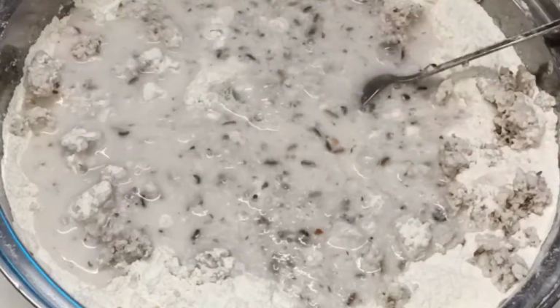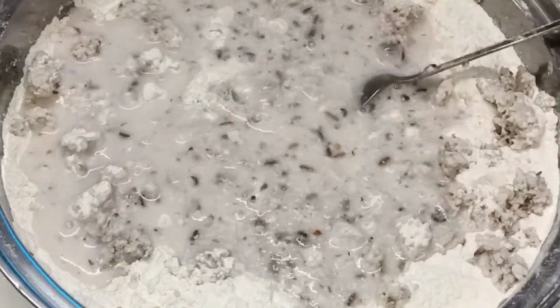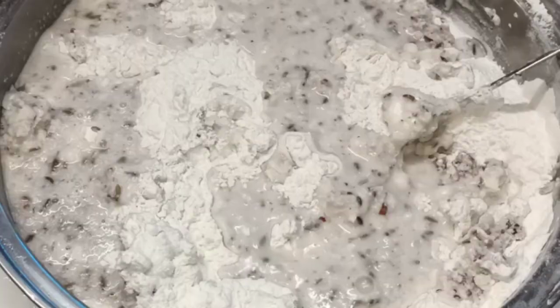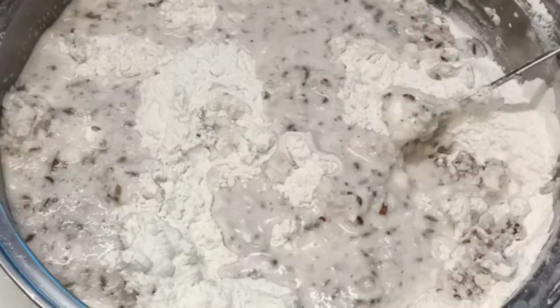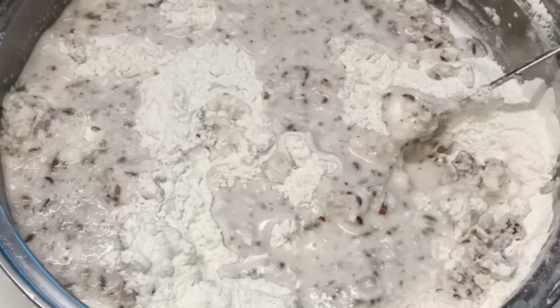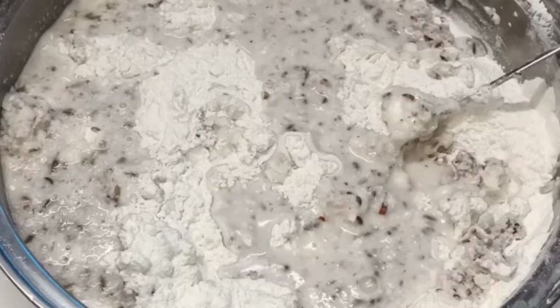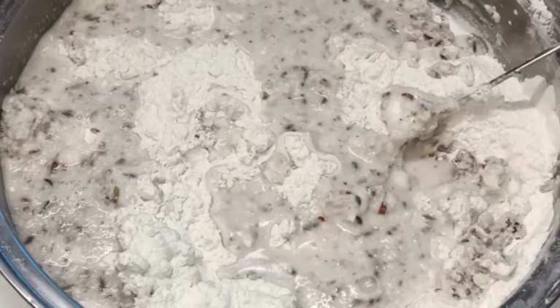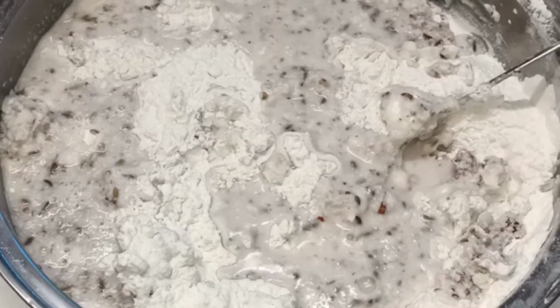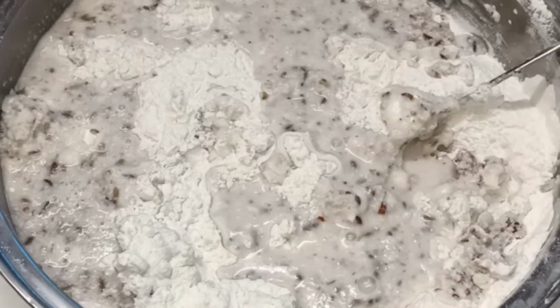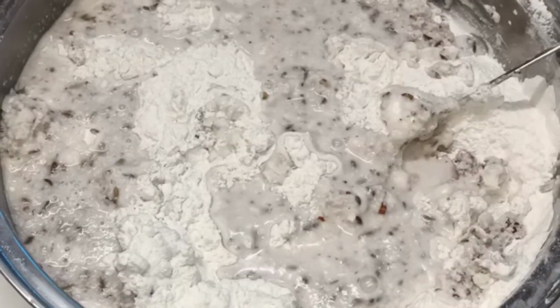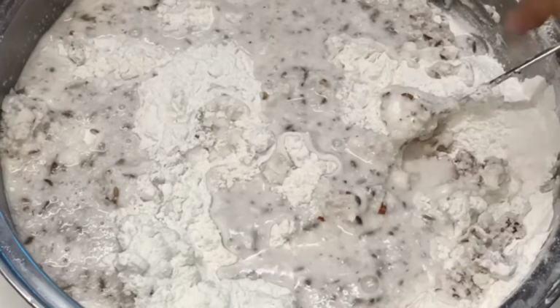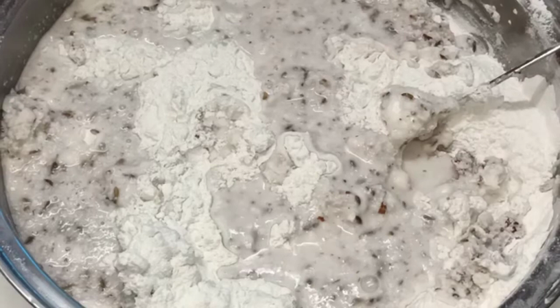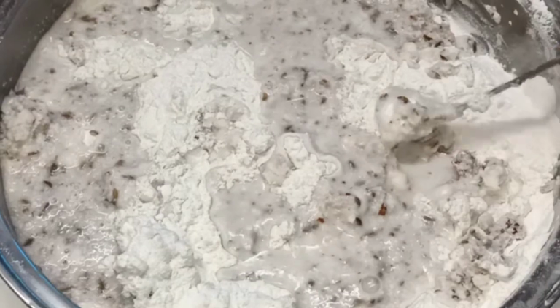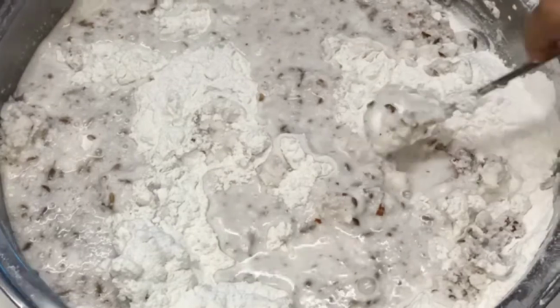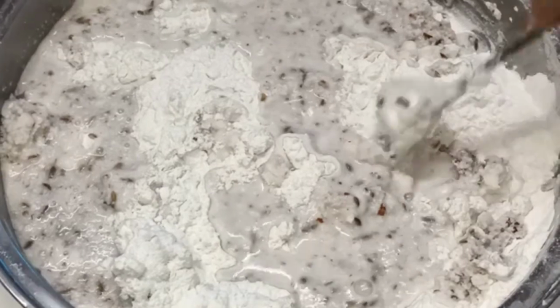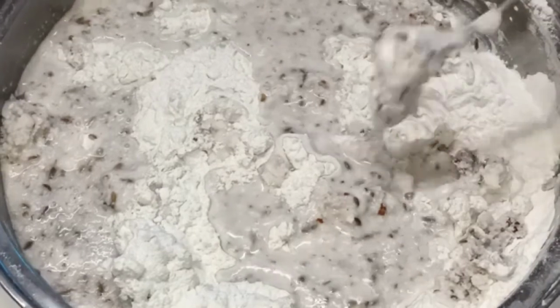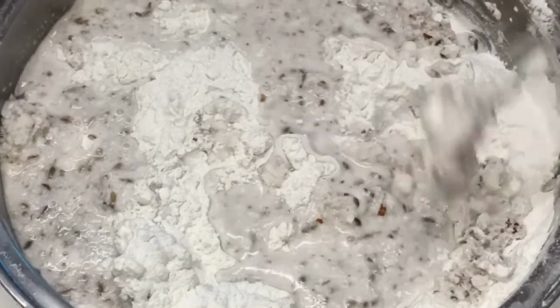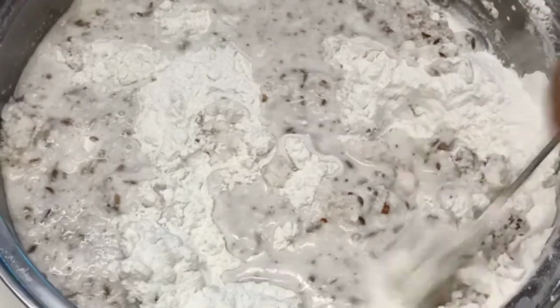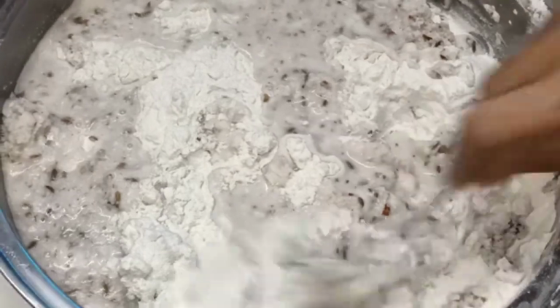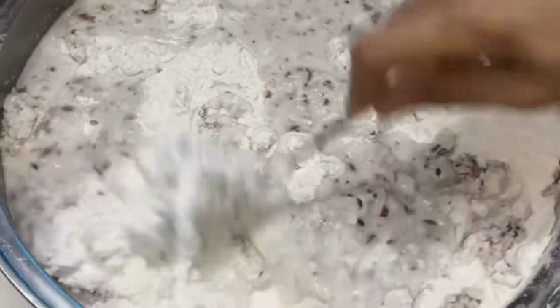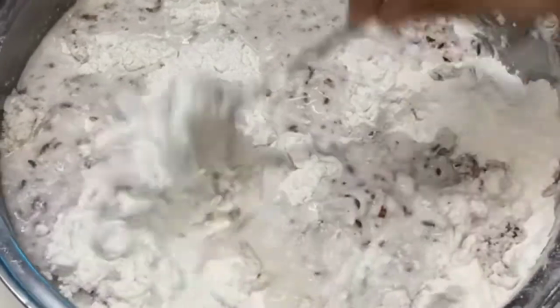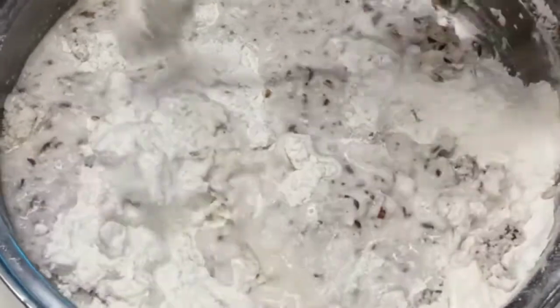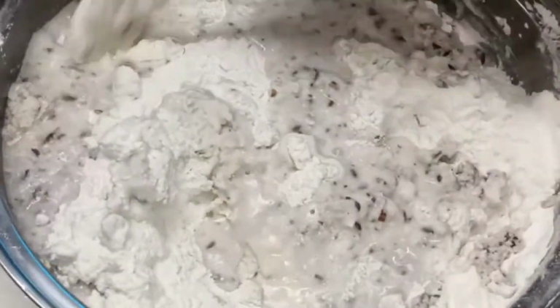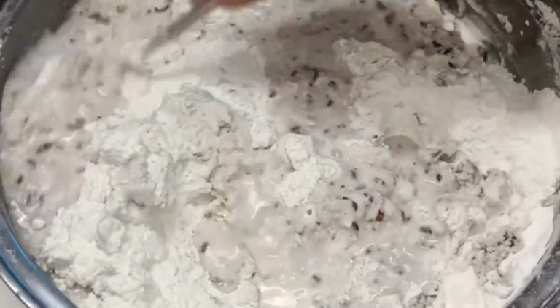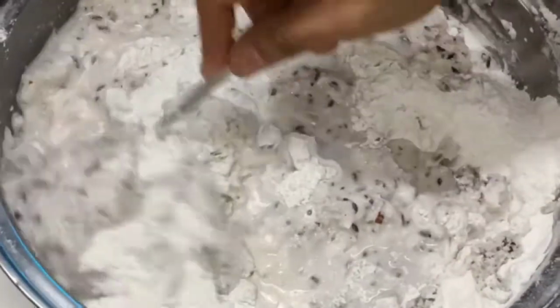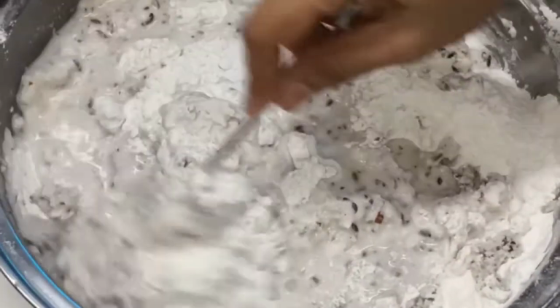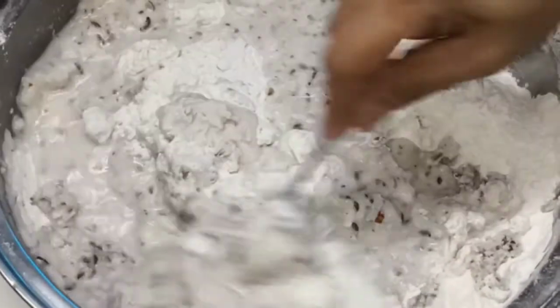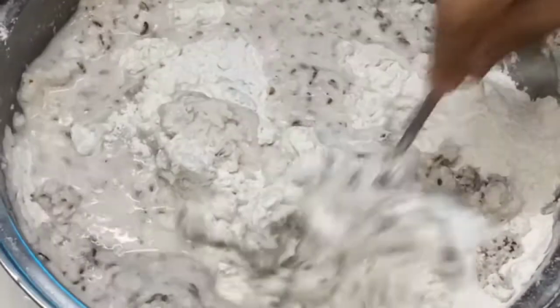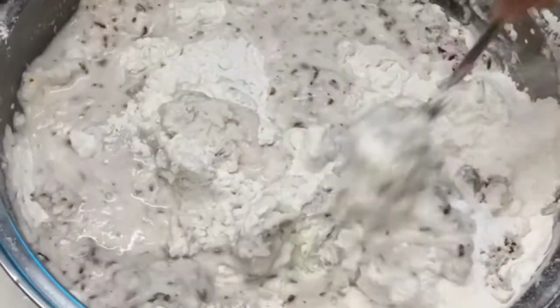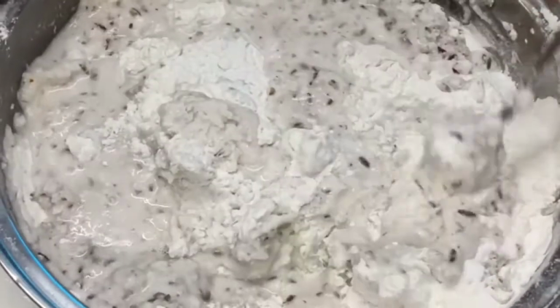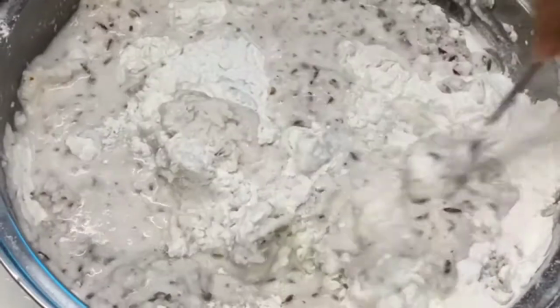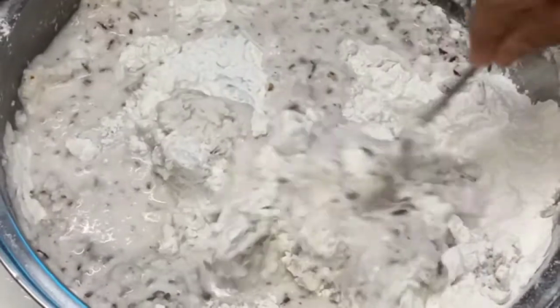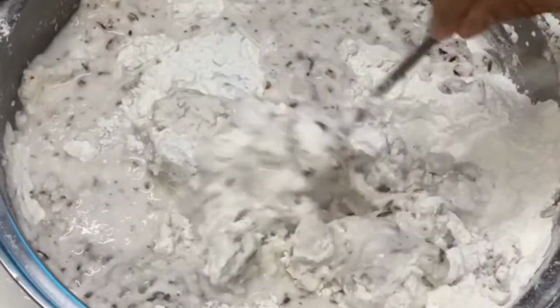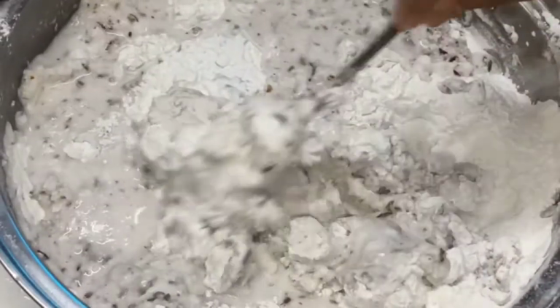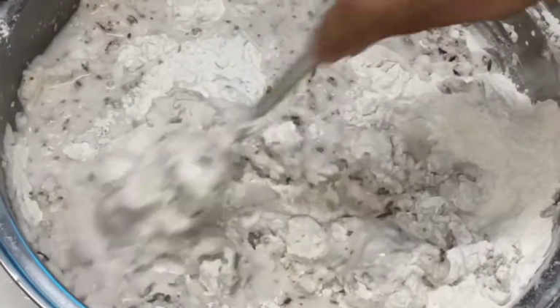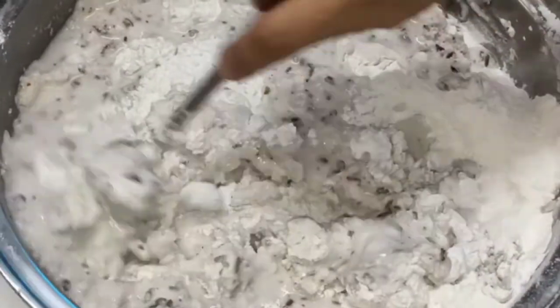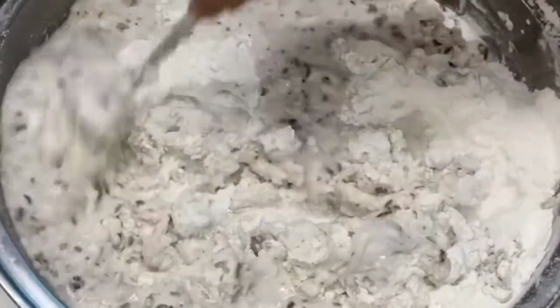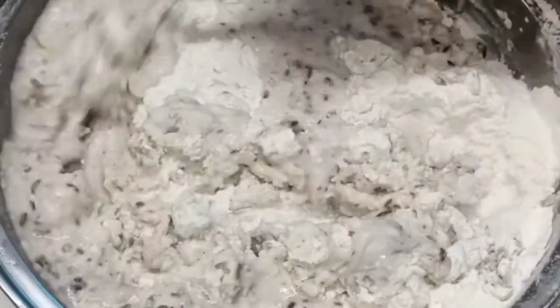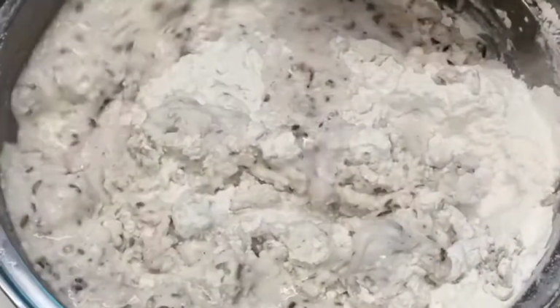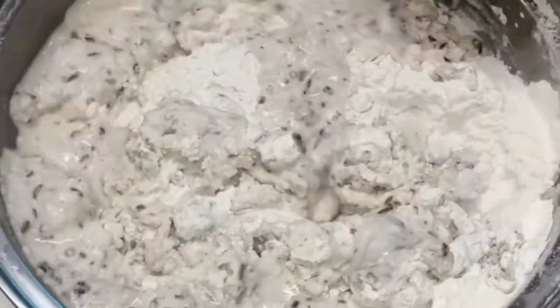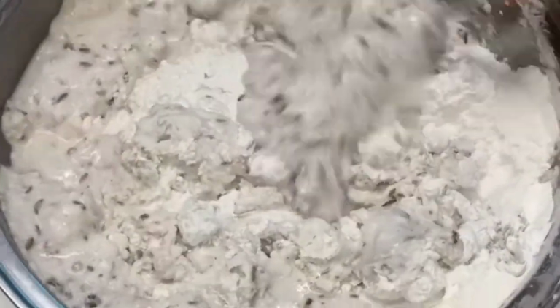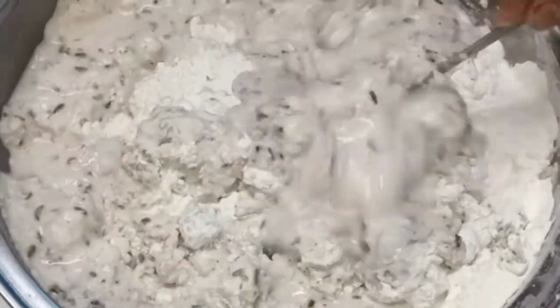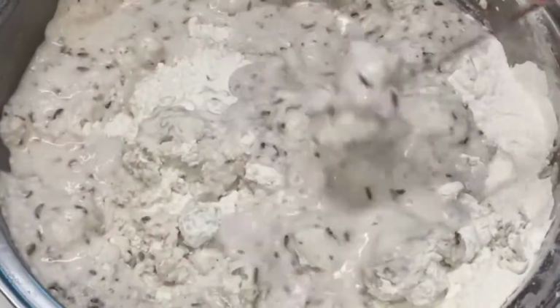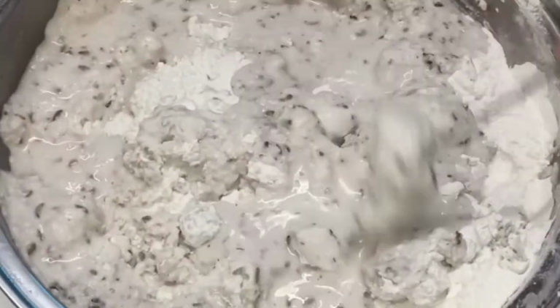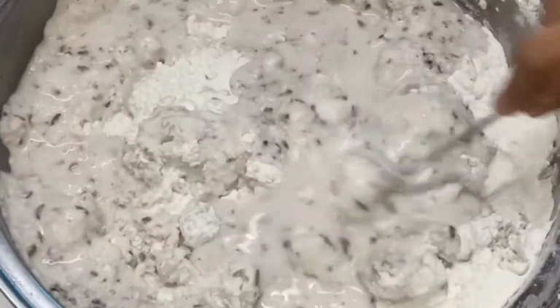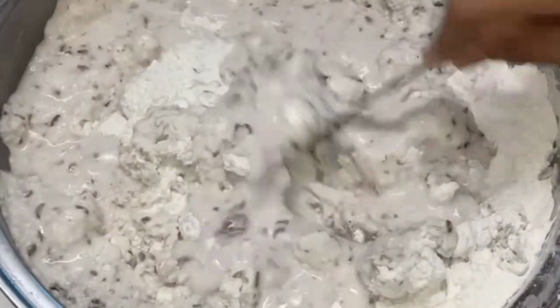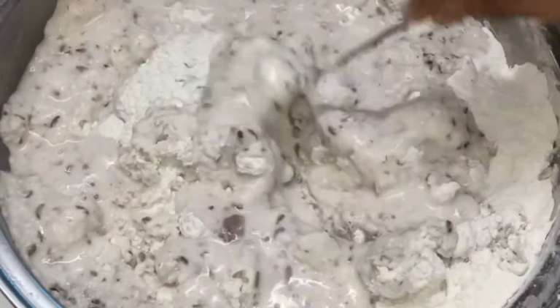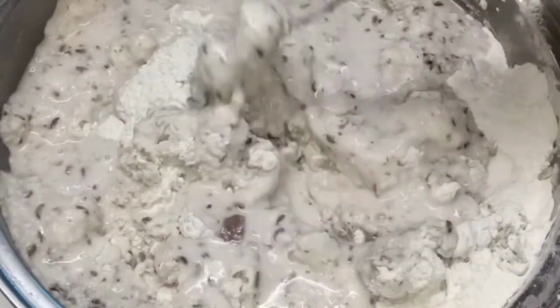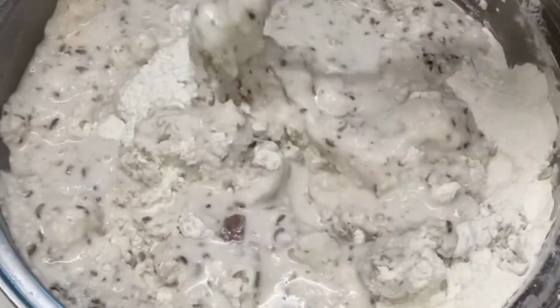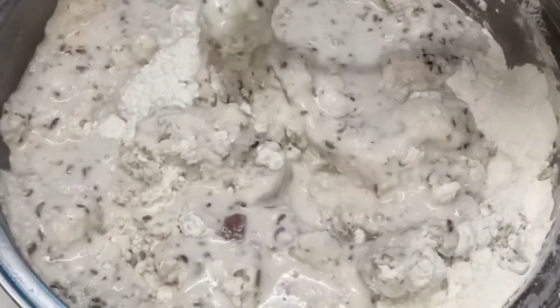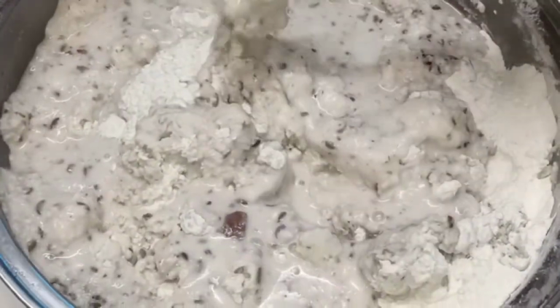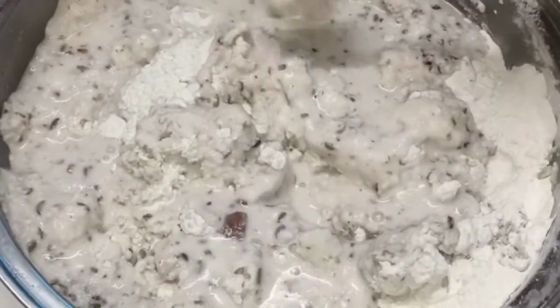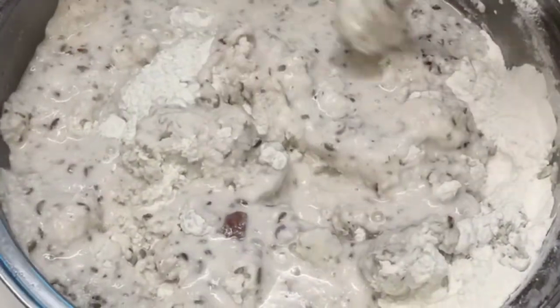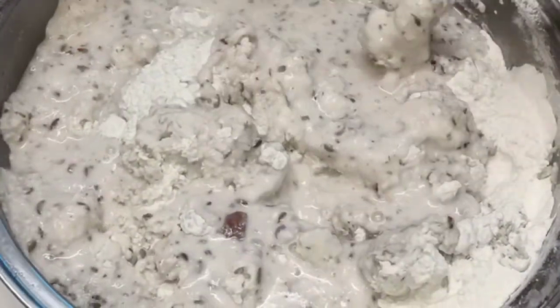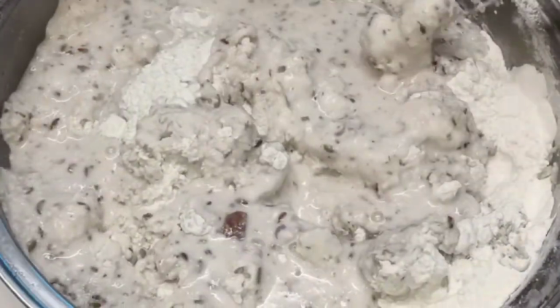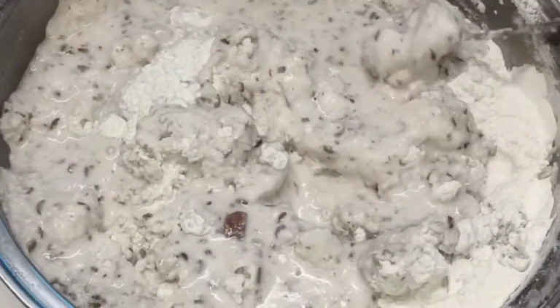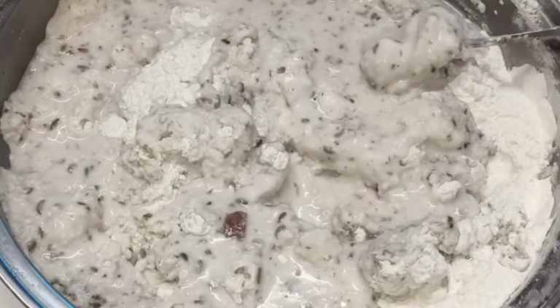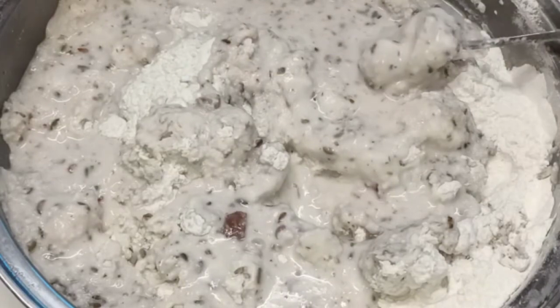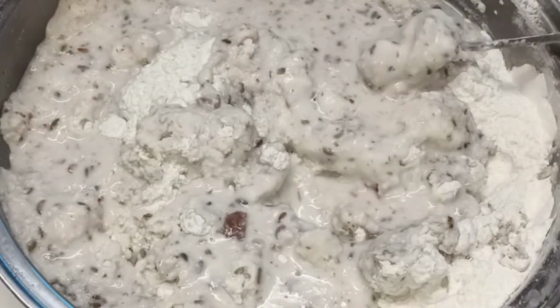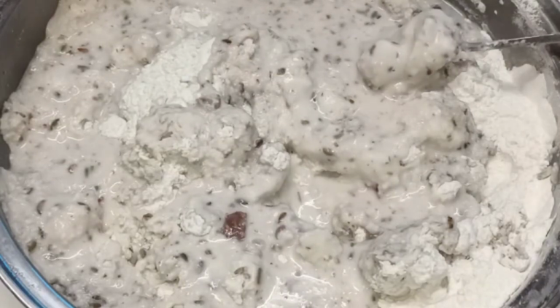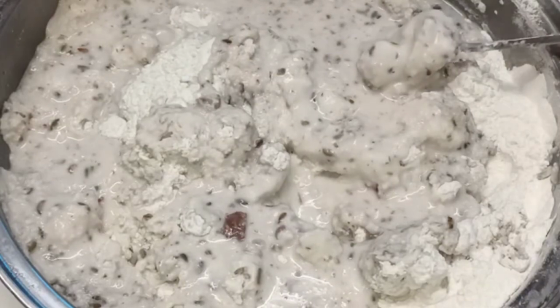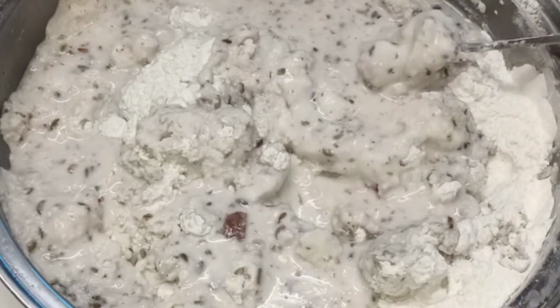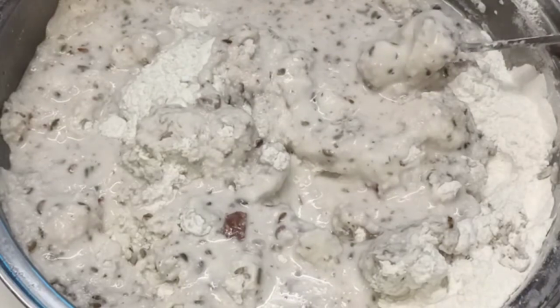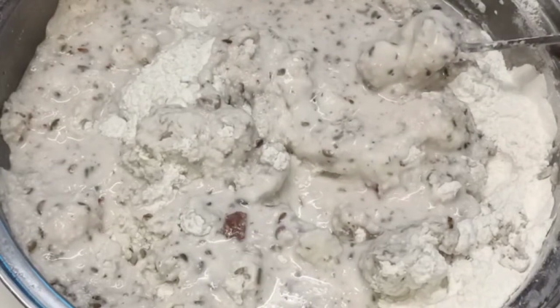Cook it. Let's cook it. Now the dough is done. Now I am going to cook it.